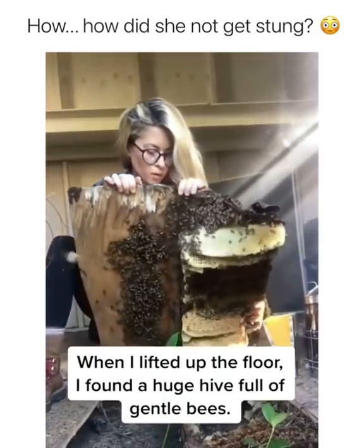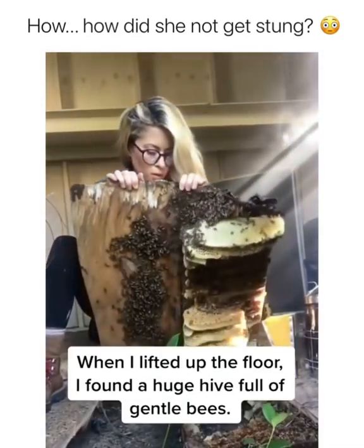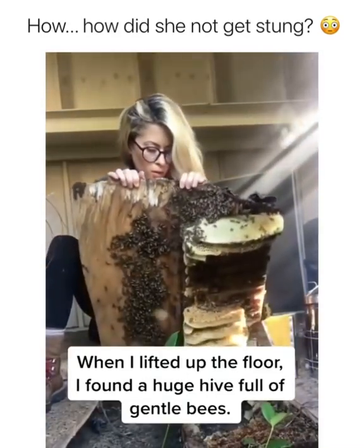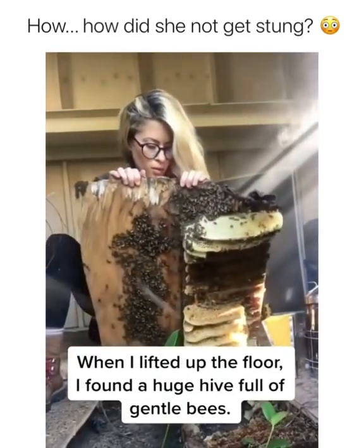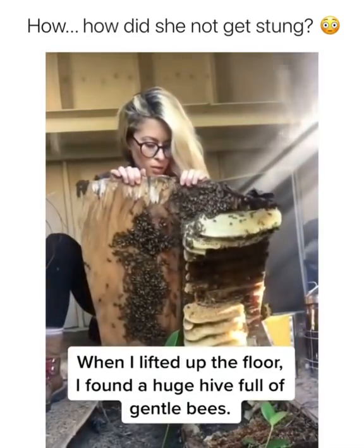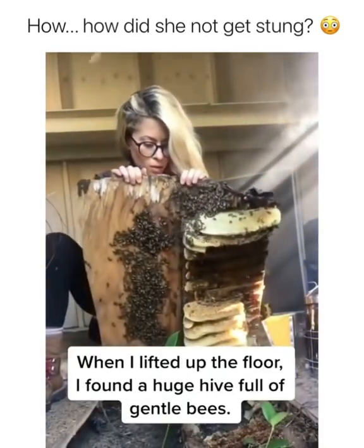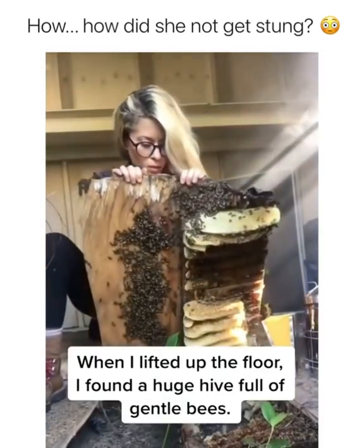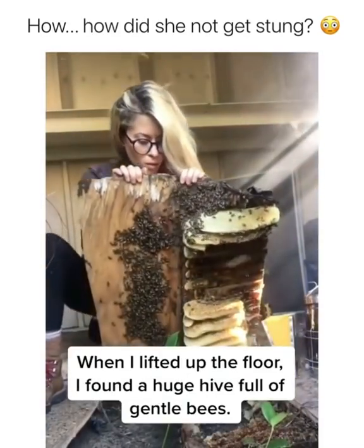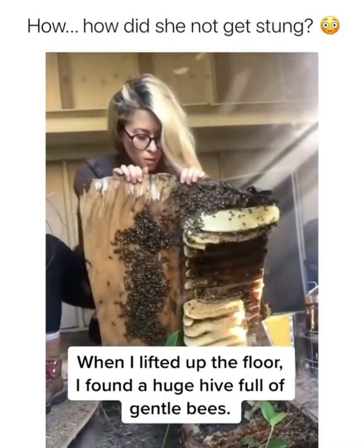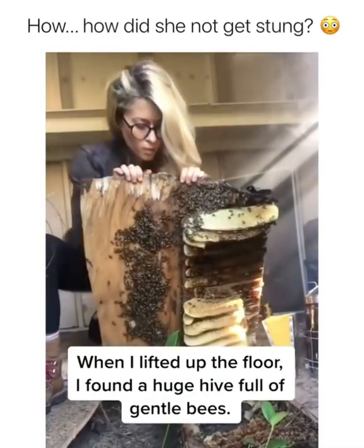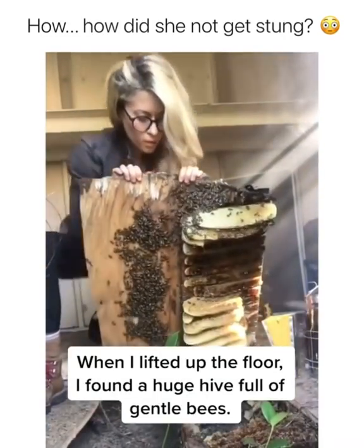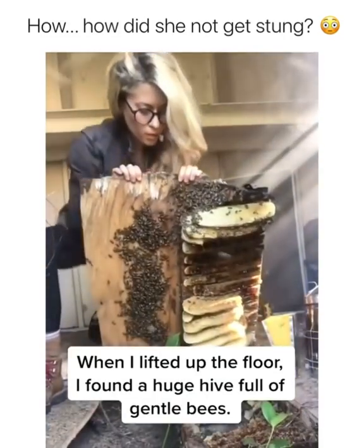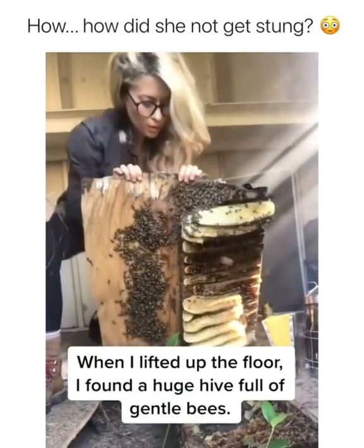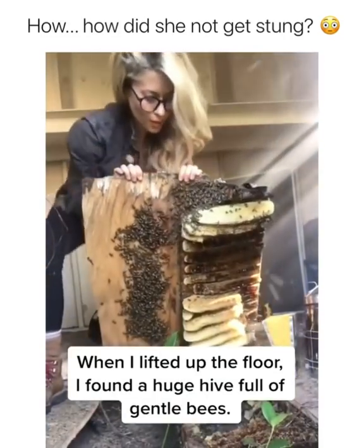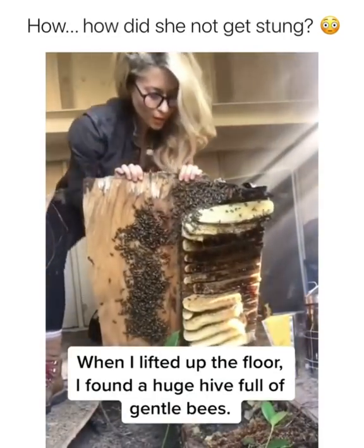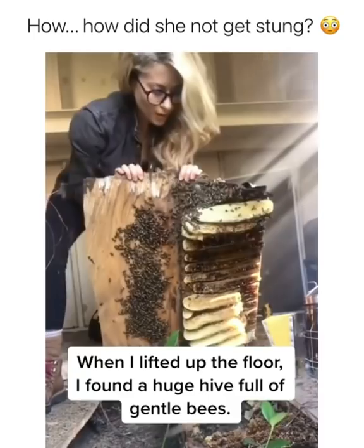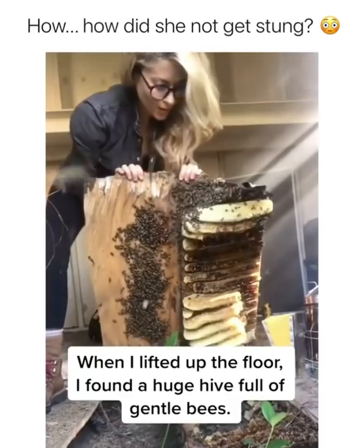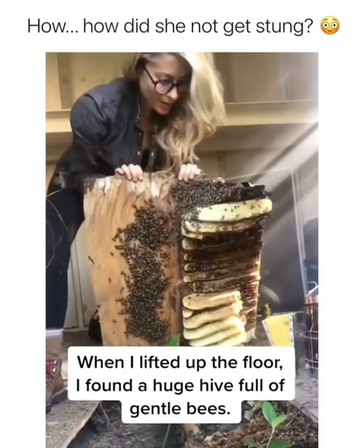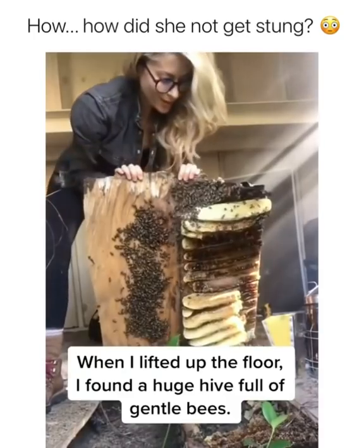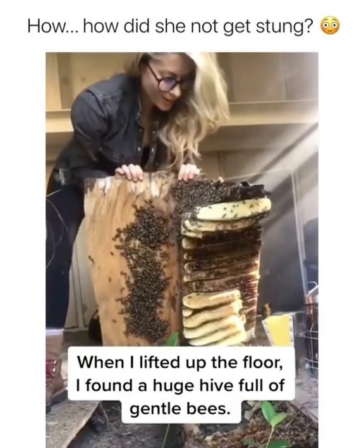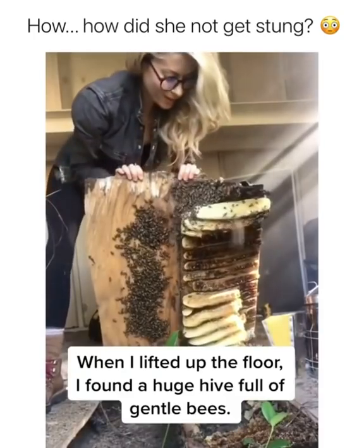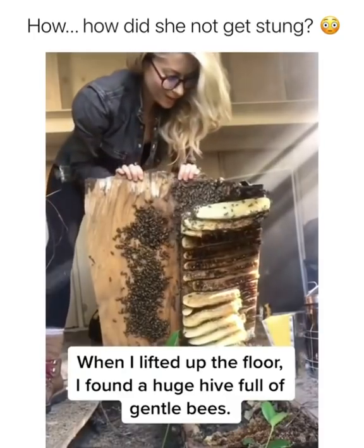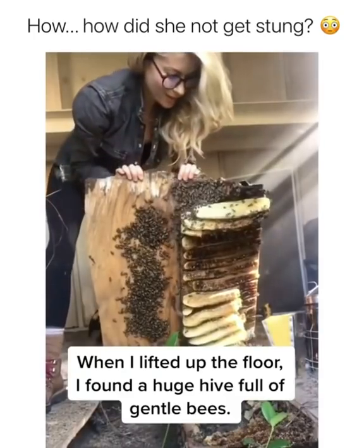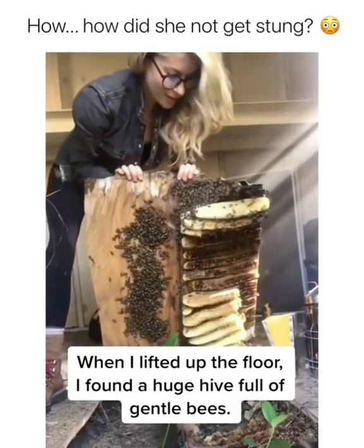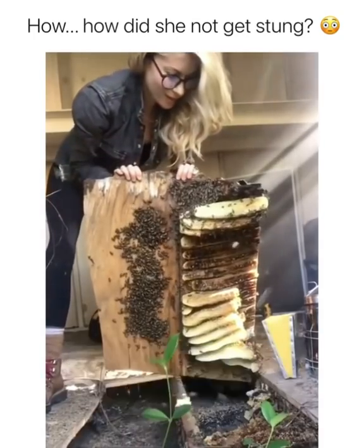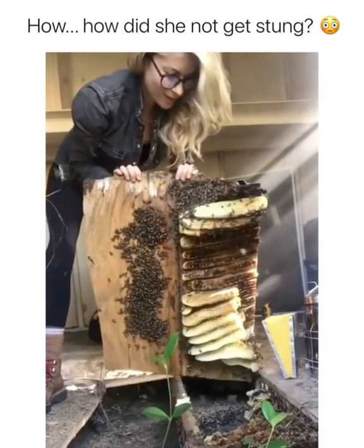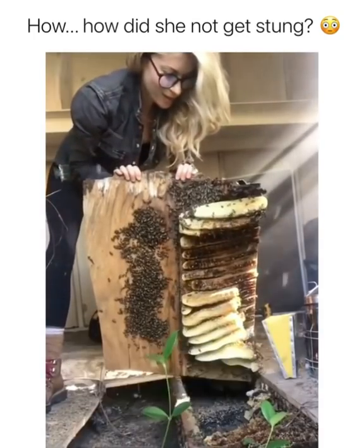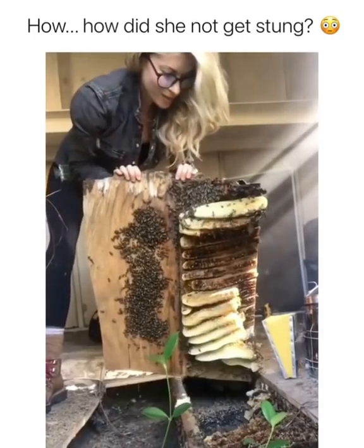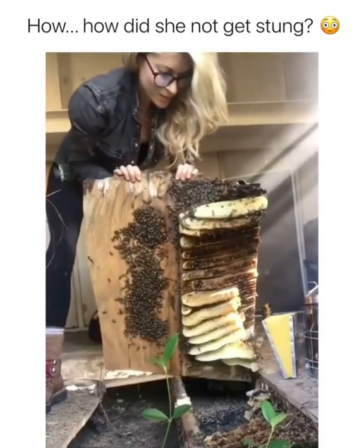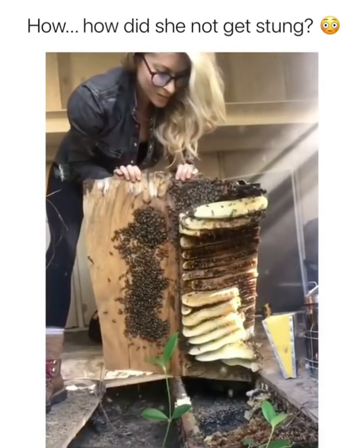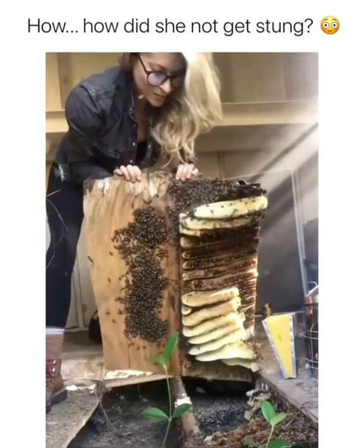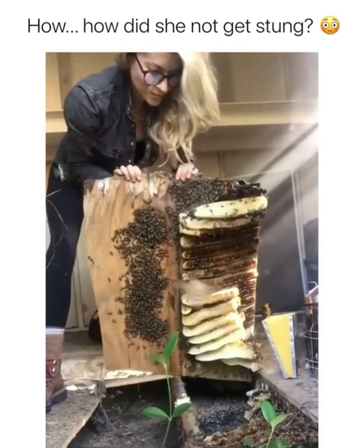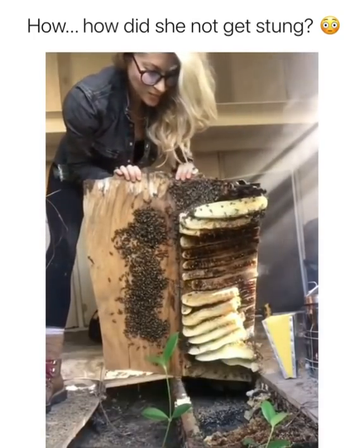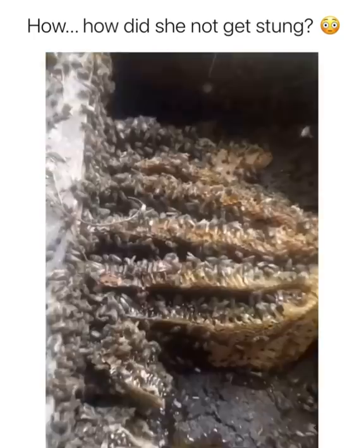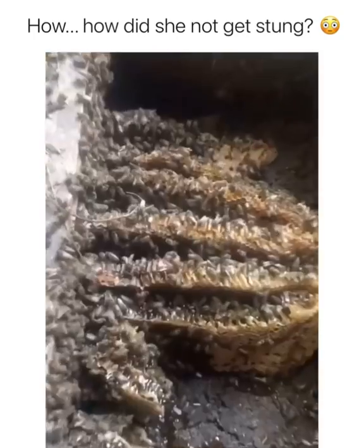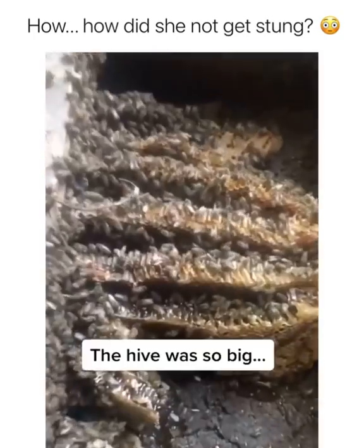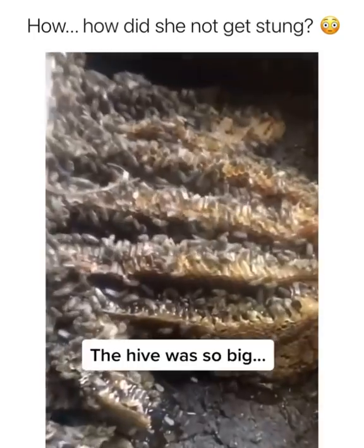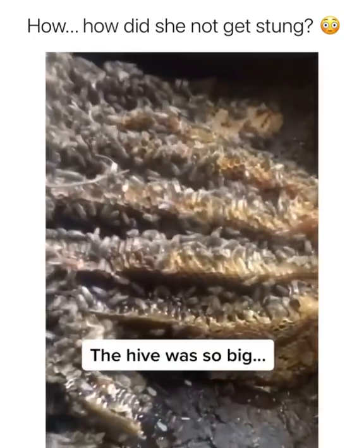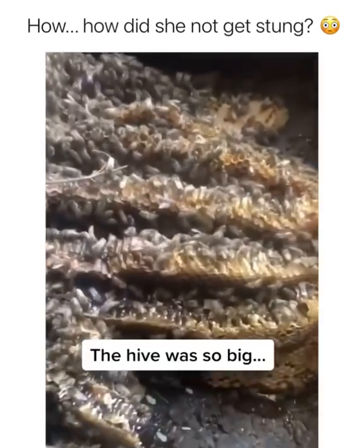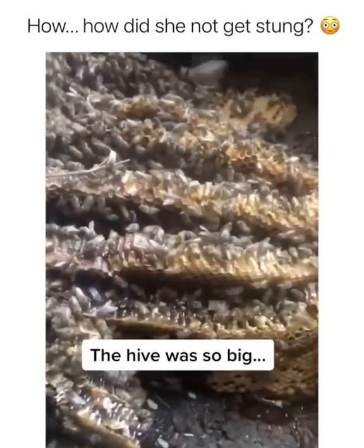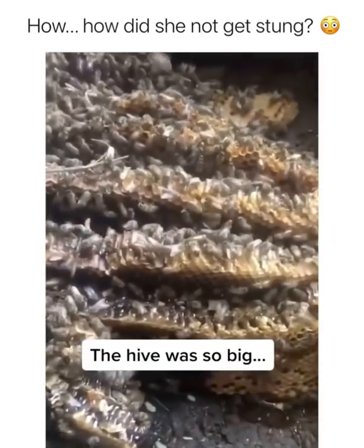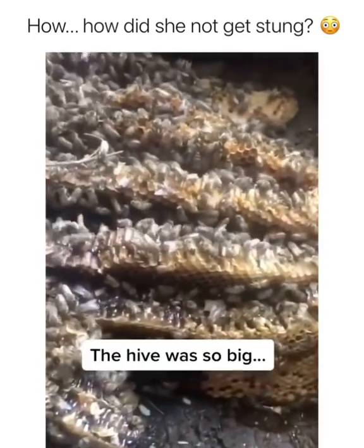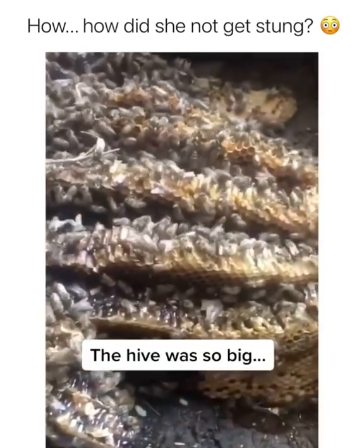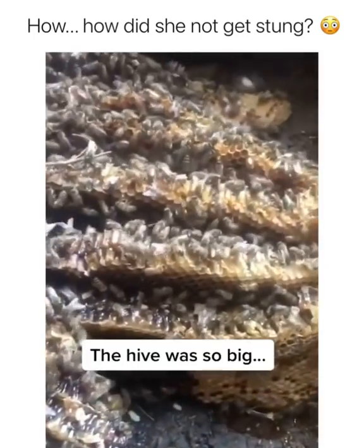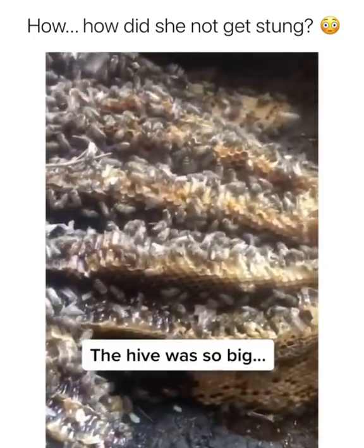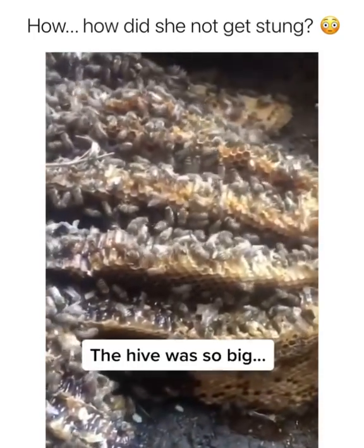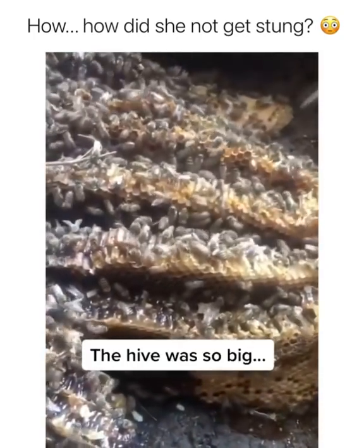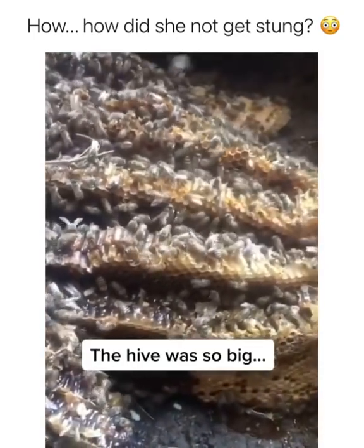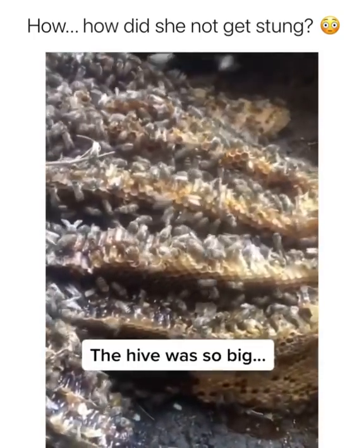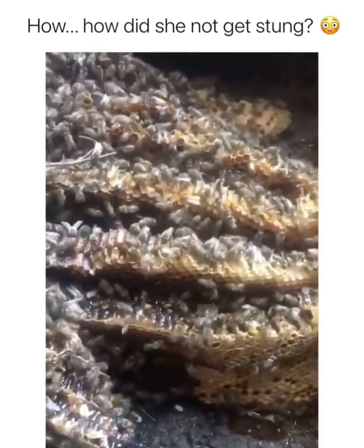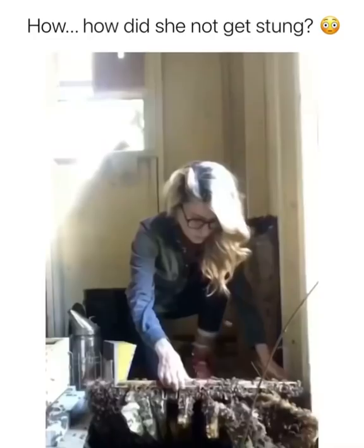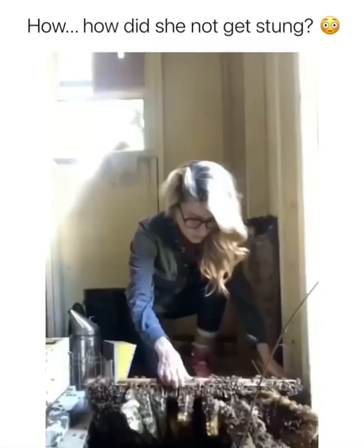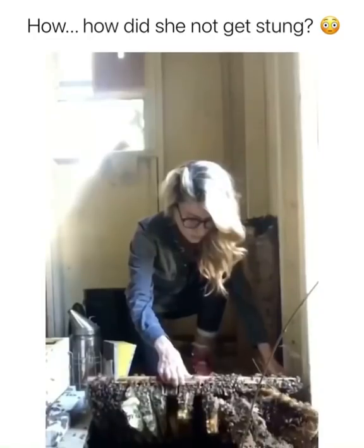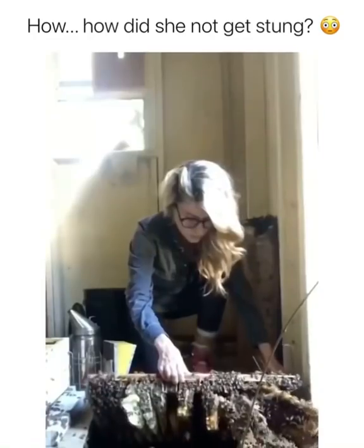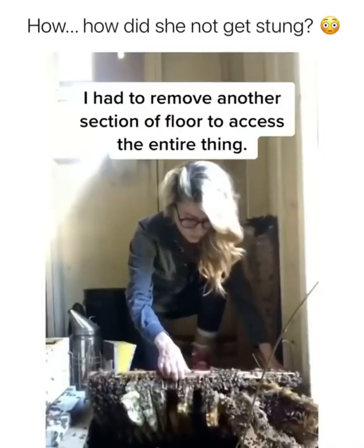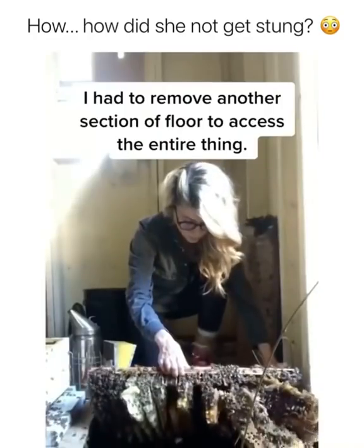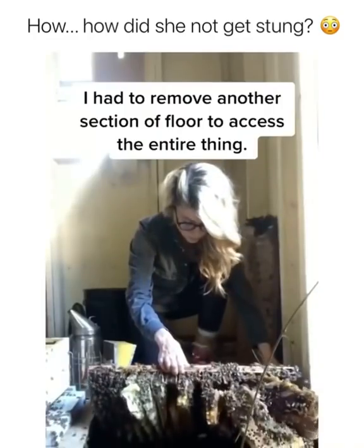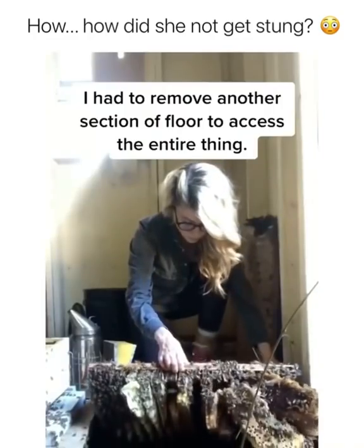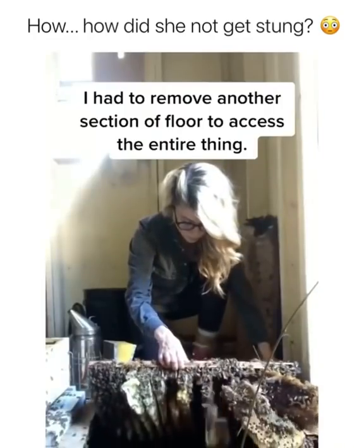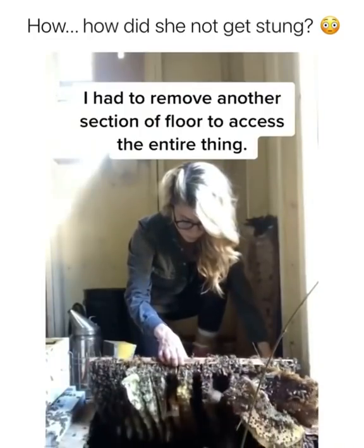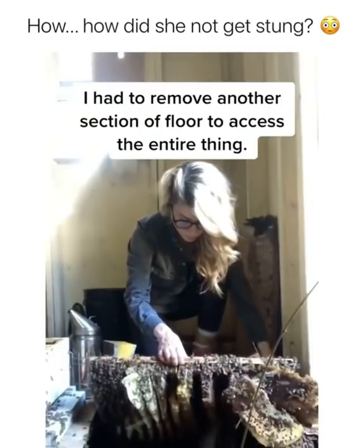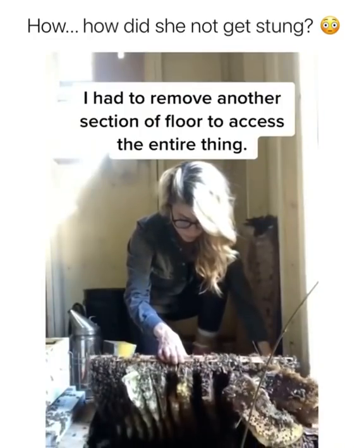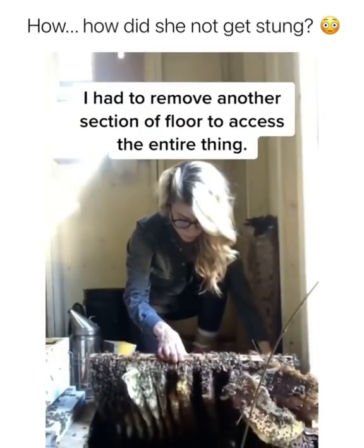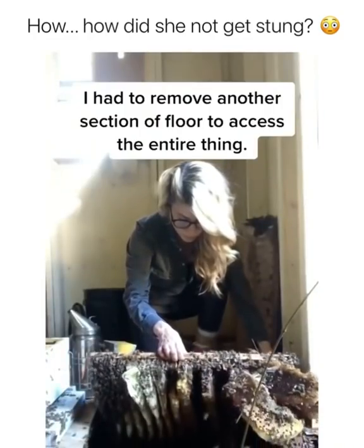When I lifted up the floor, I found a huge hive full of gentle bees. The hive was so big, I had to remove another section of floor to access the entire thing.